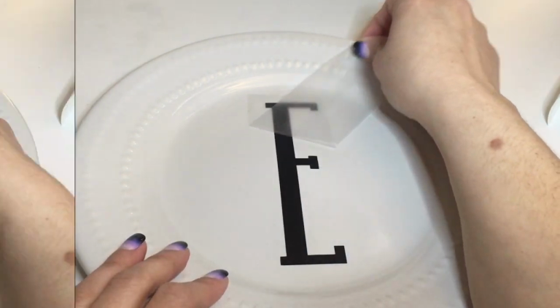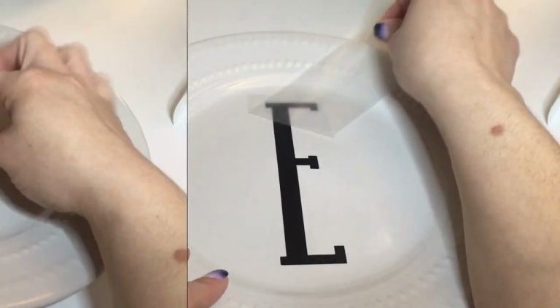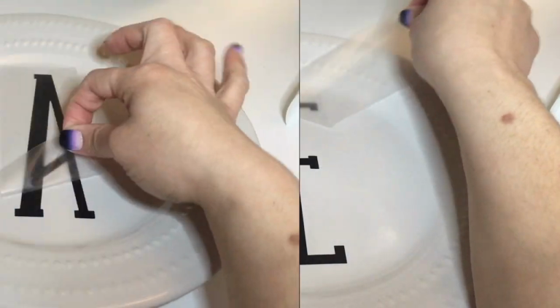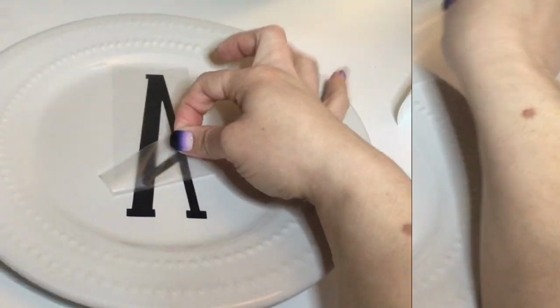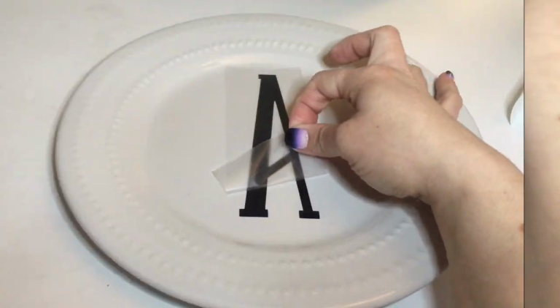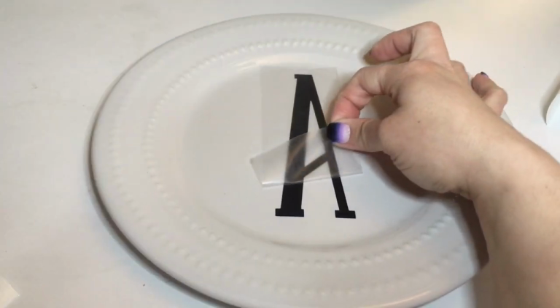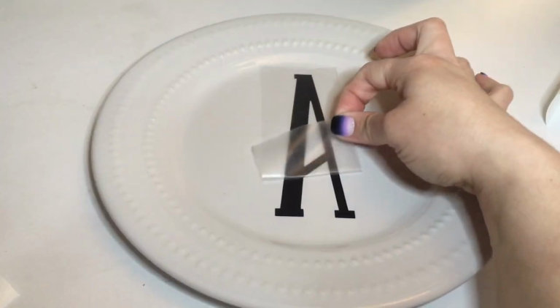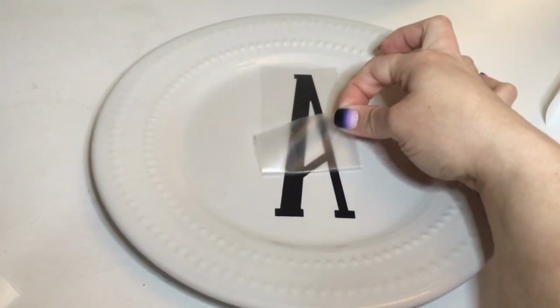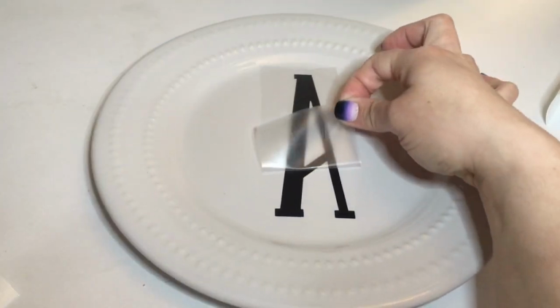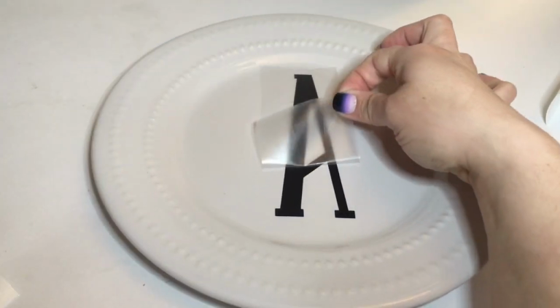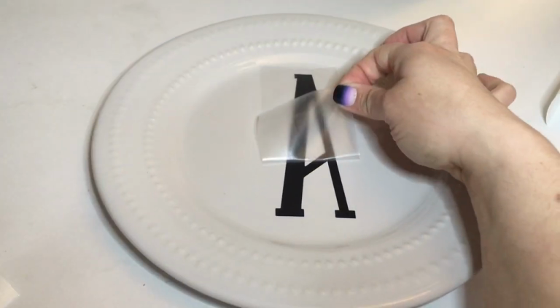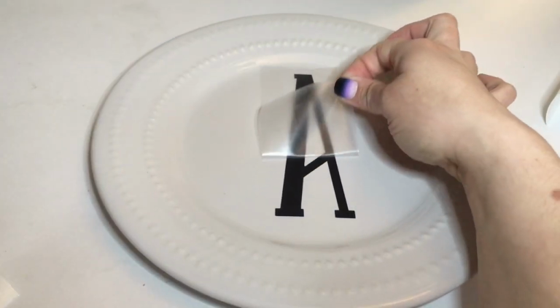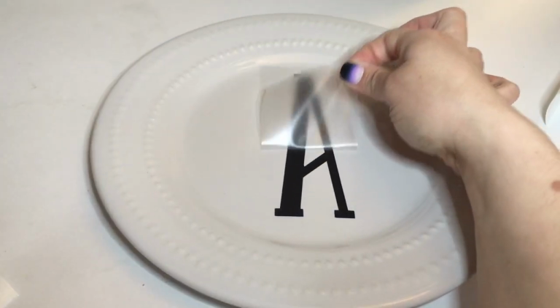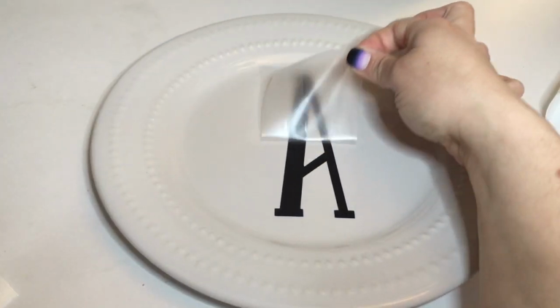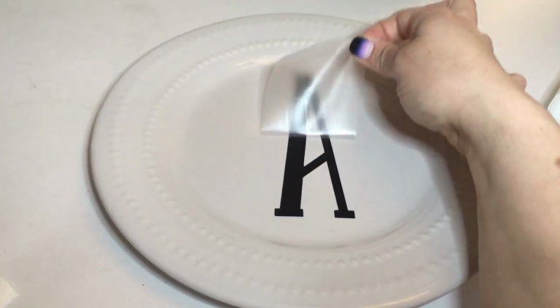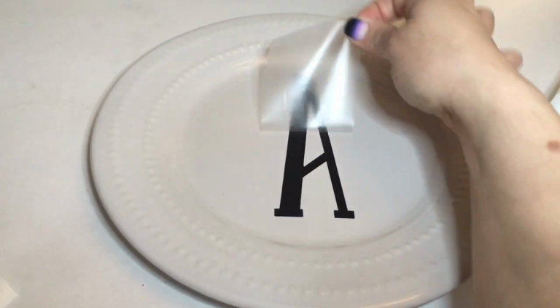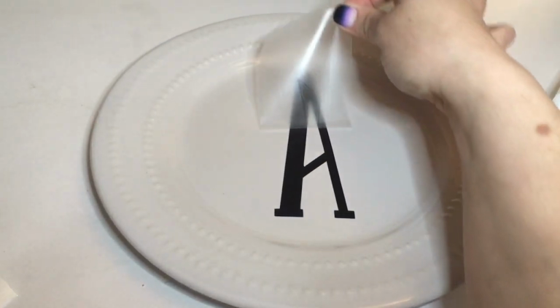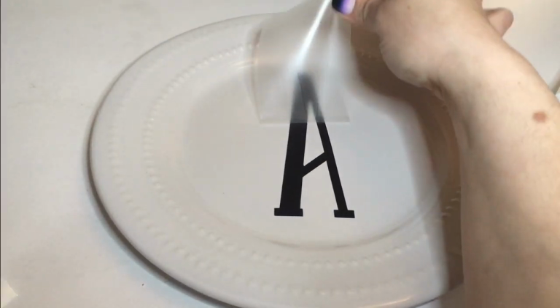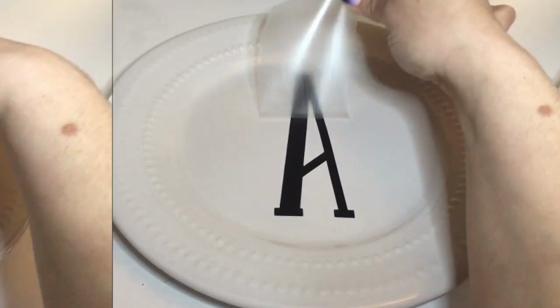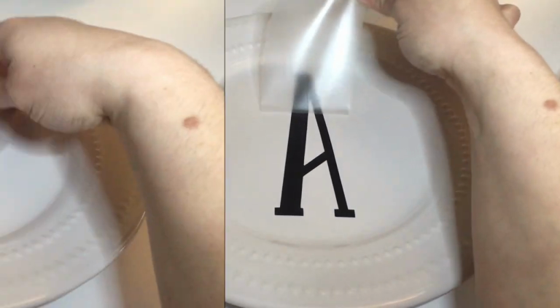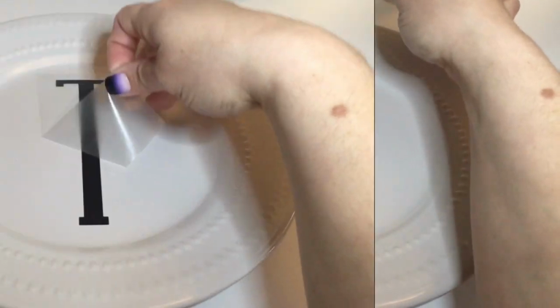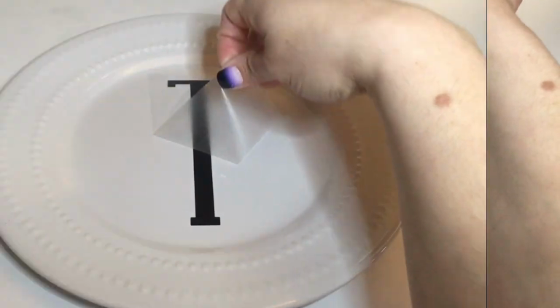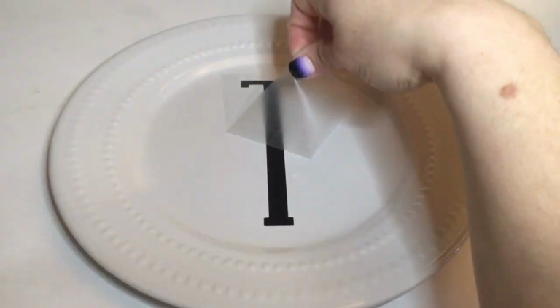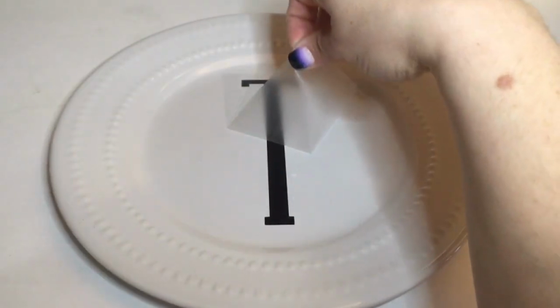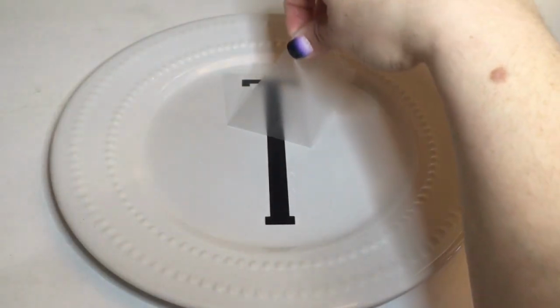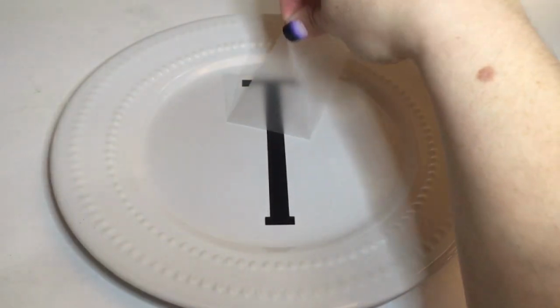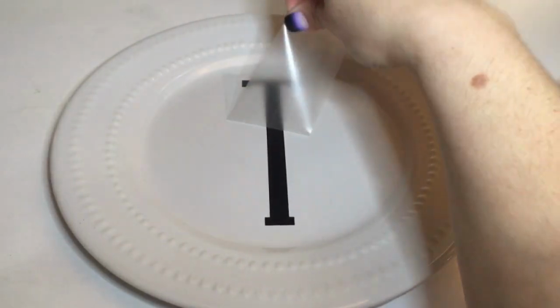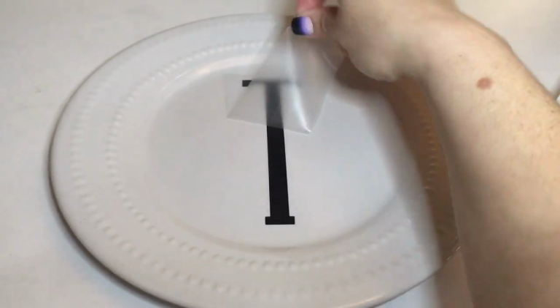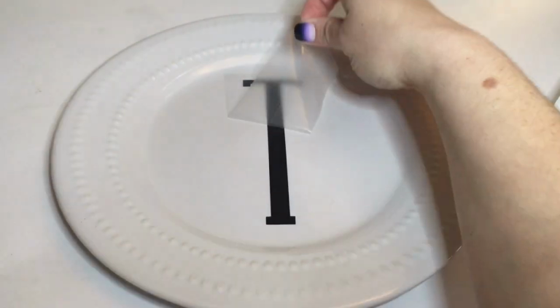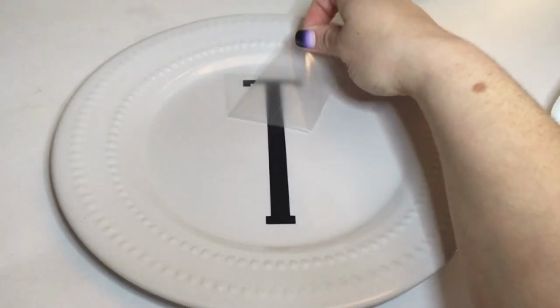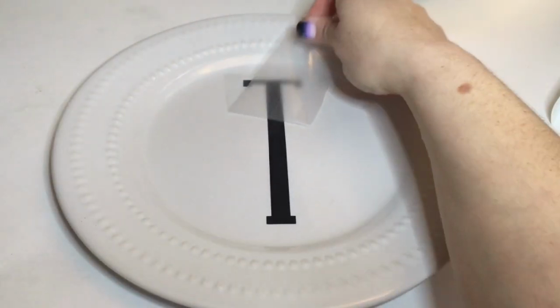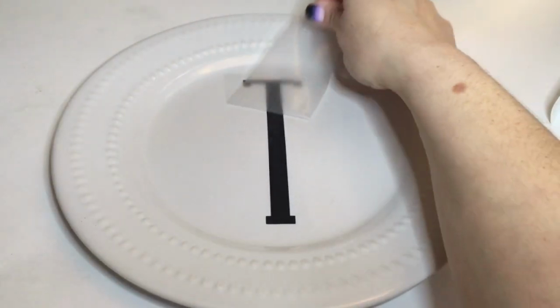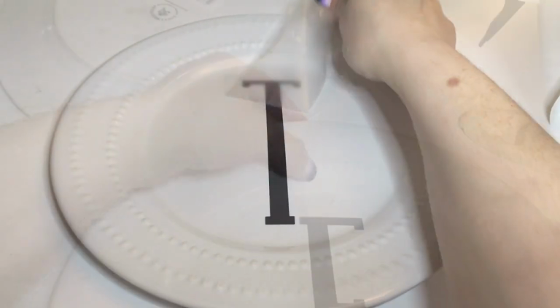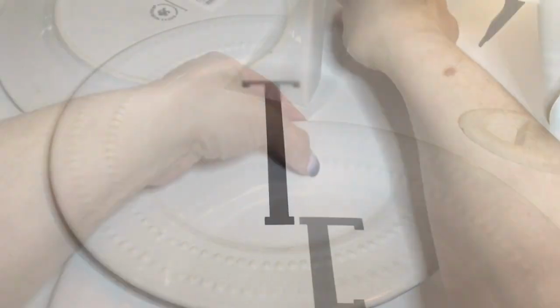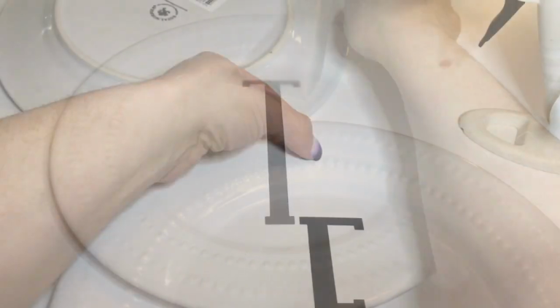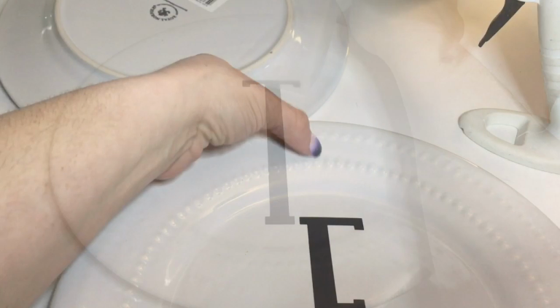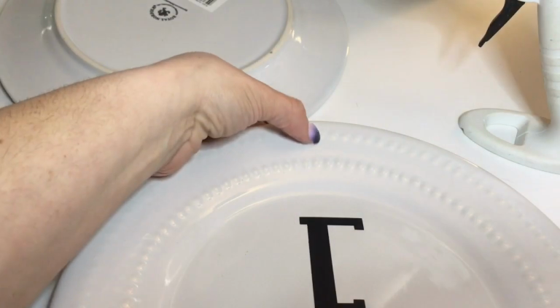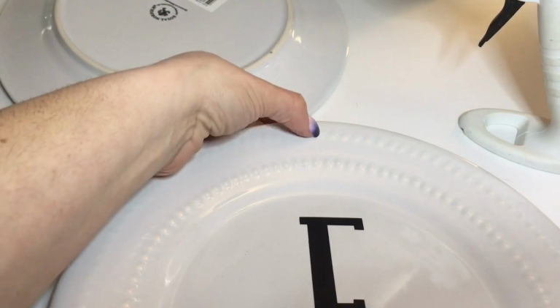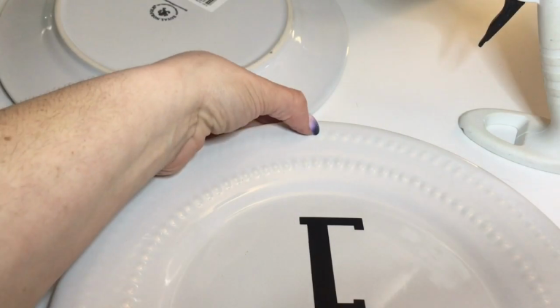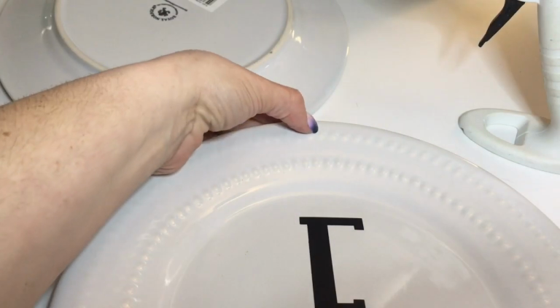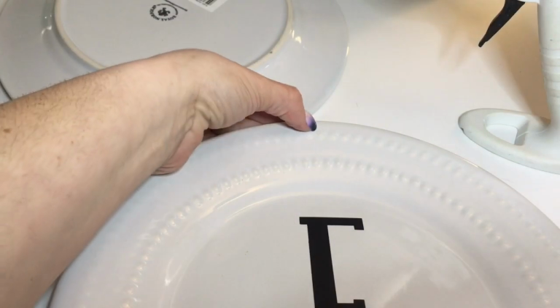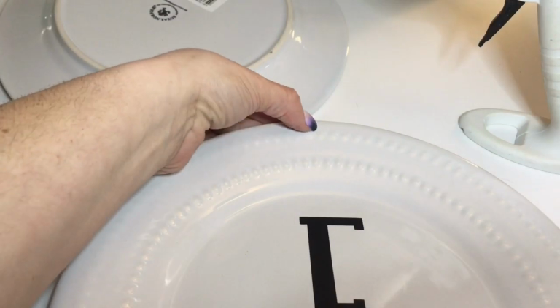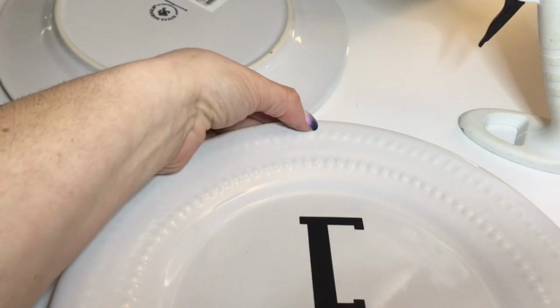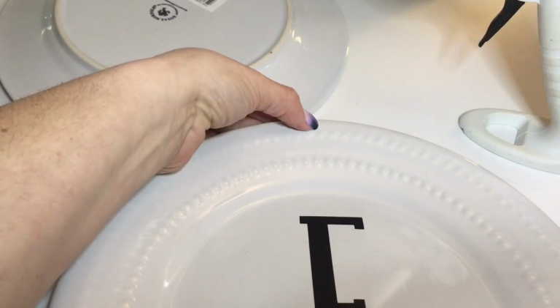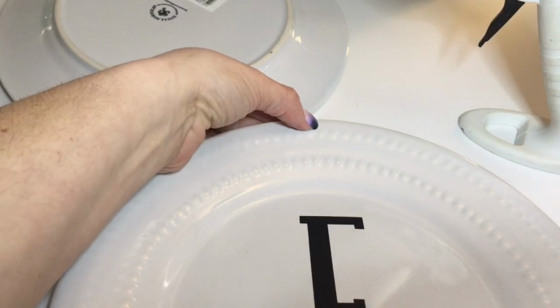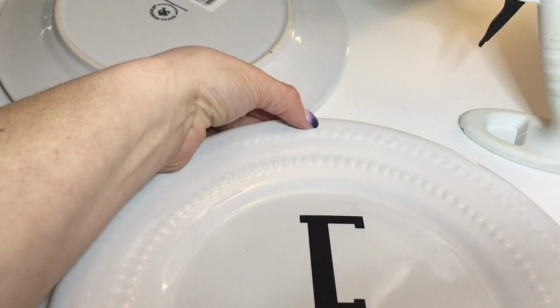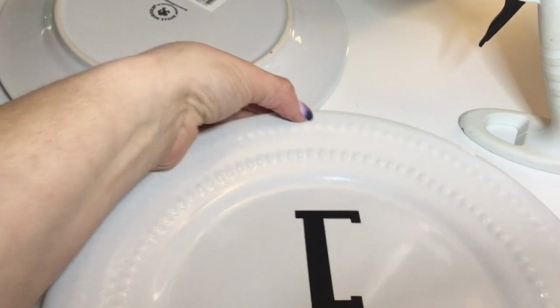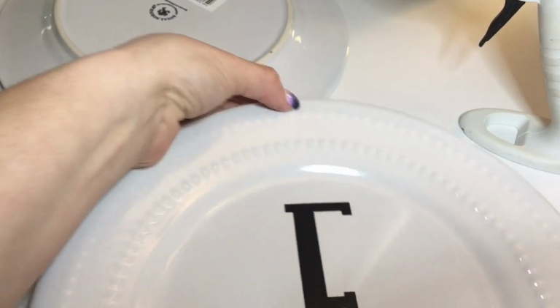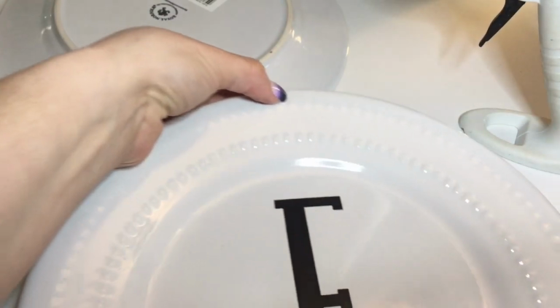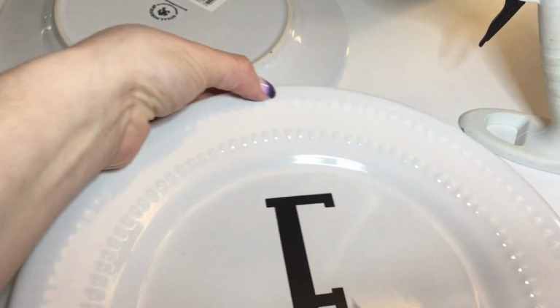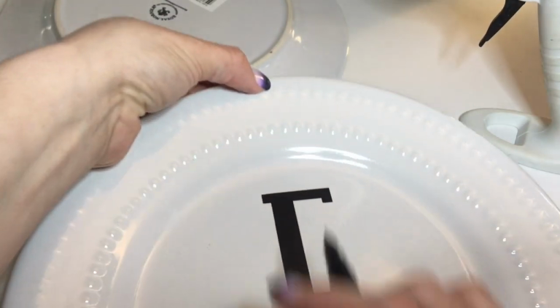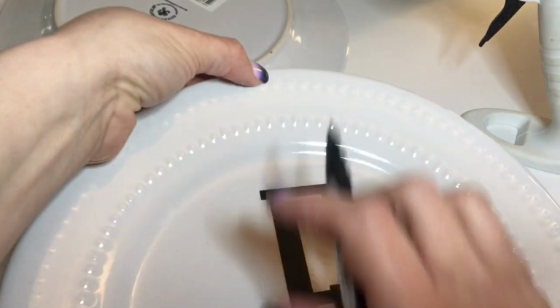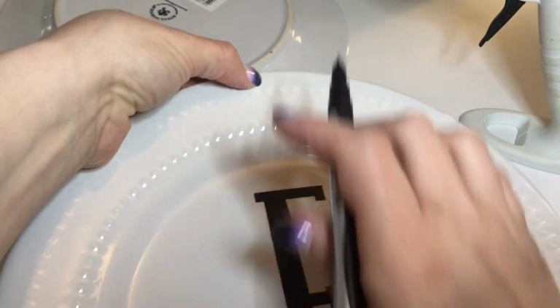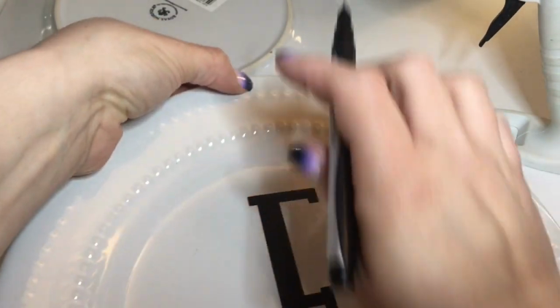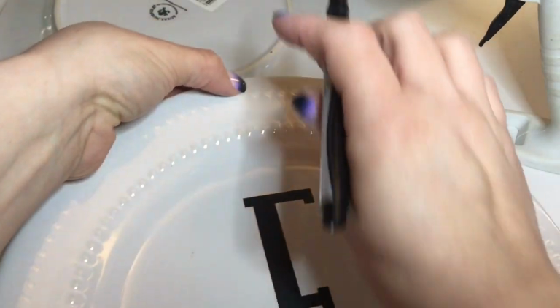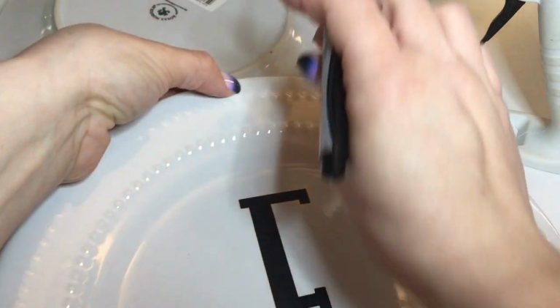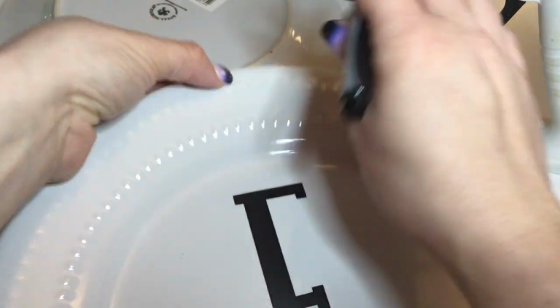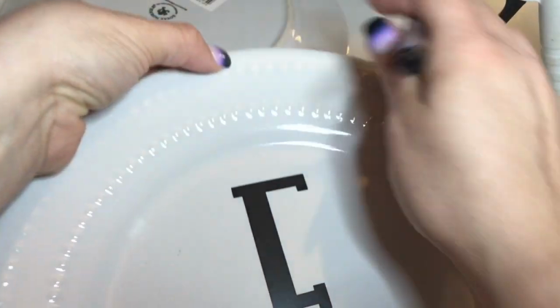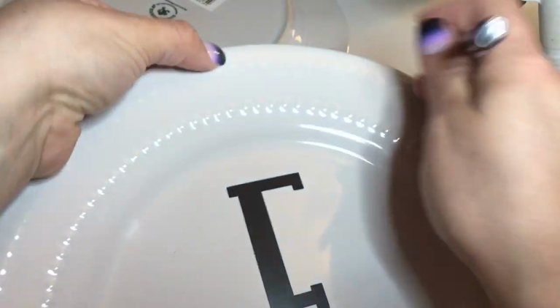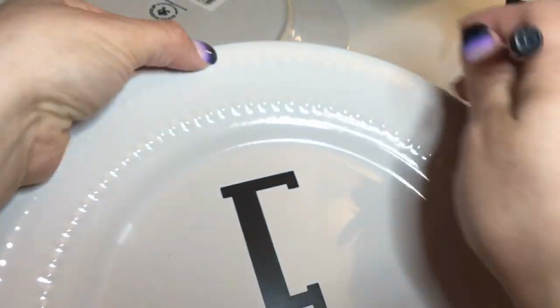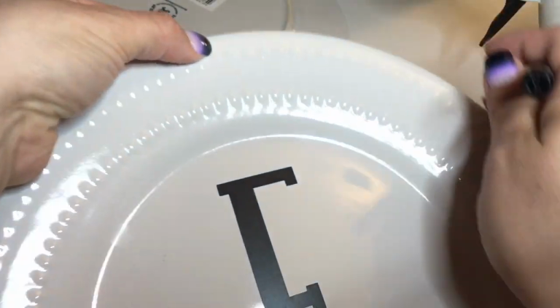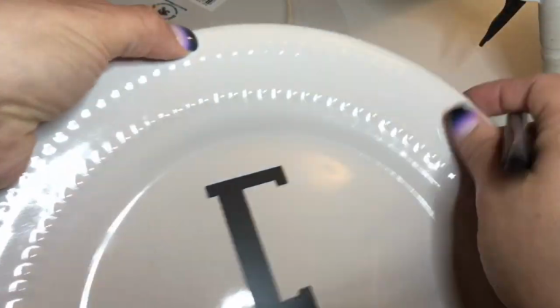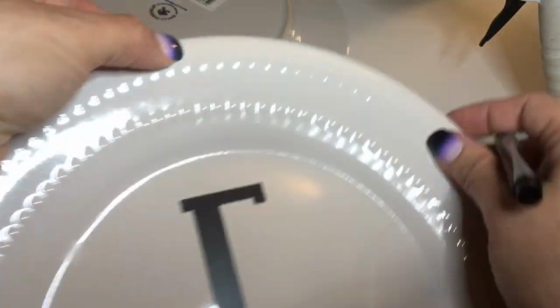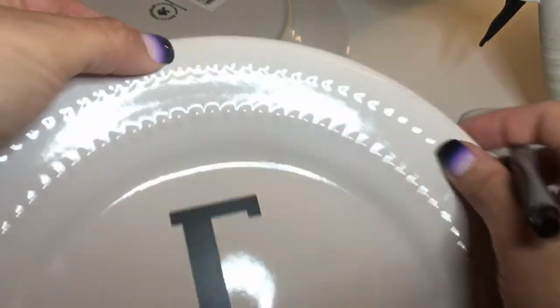These decals are available for sale on my Etsy shop, so if you're interested in purchasing go ahead and click the link in my description bar.